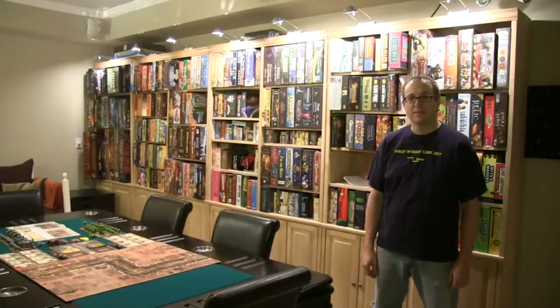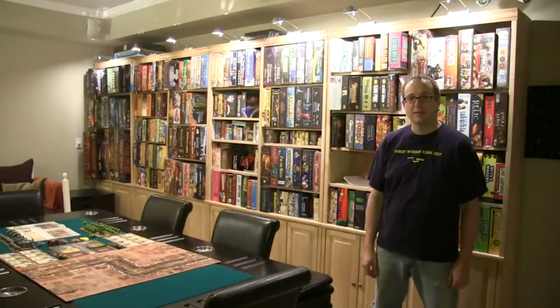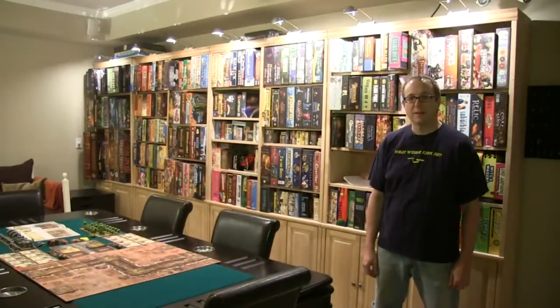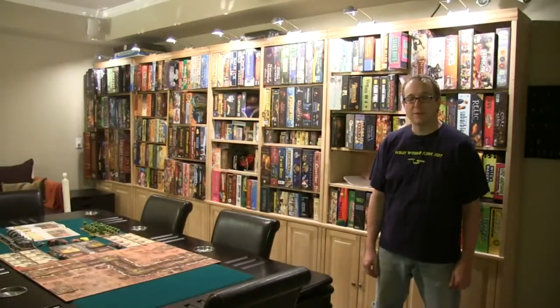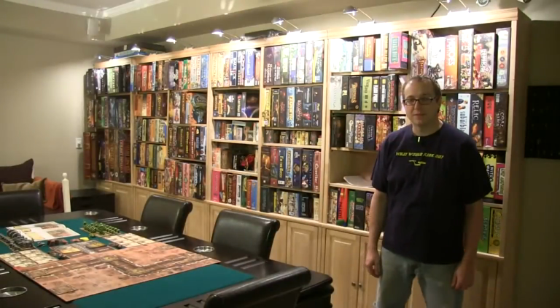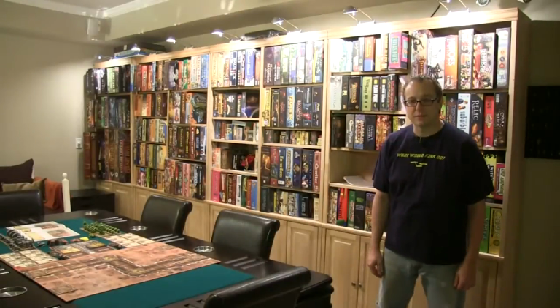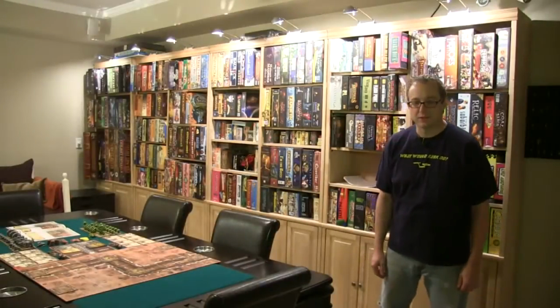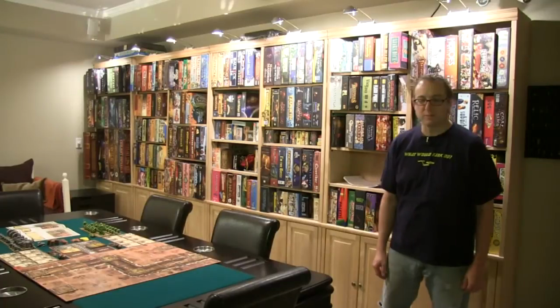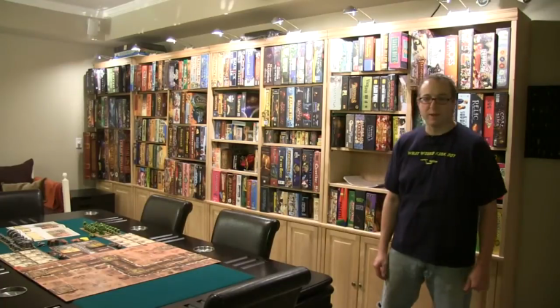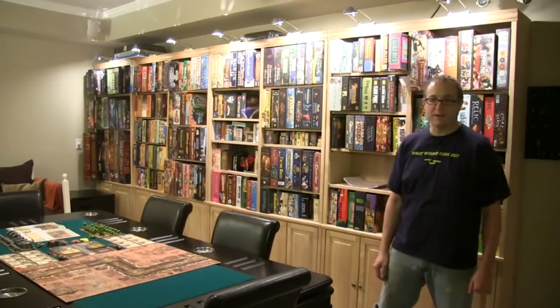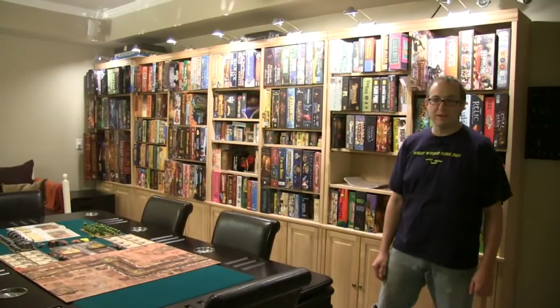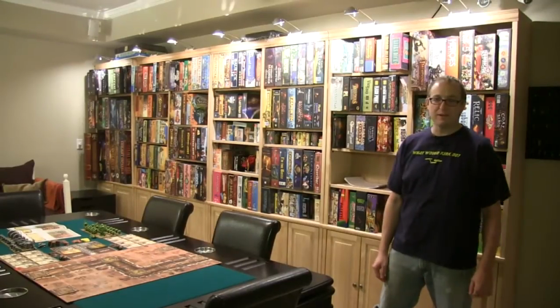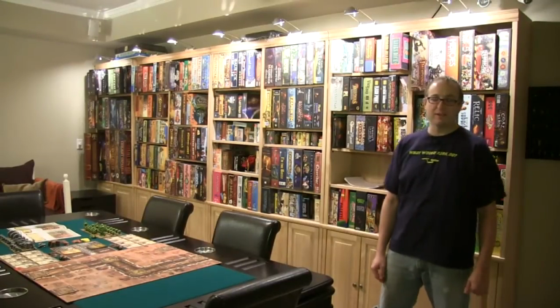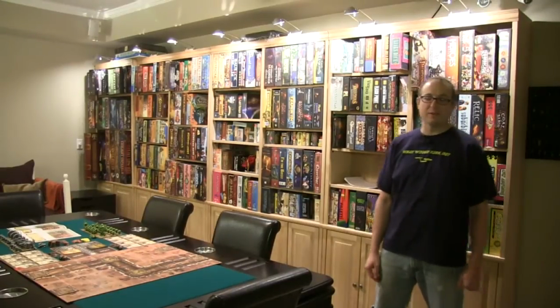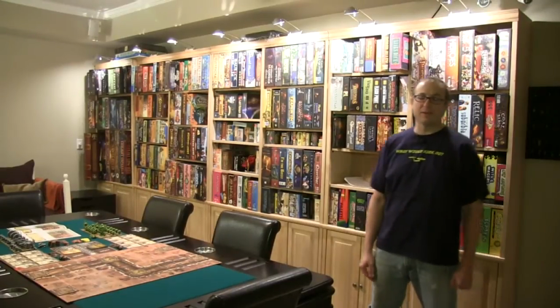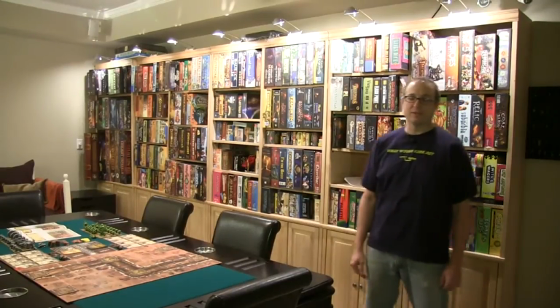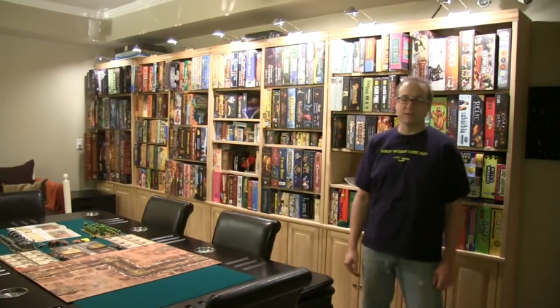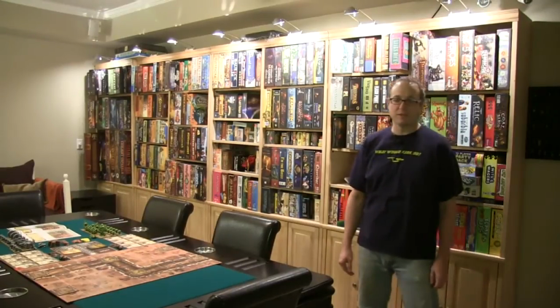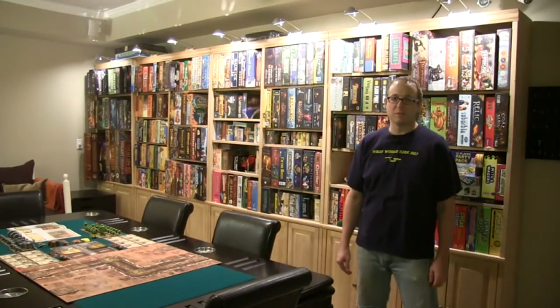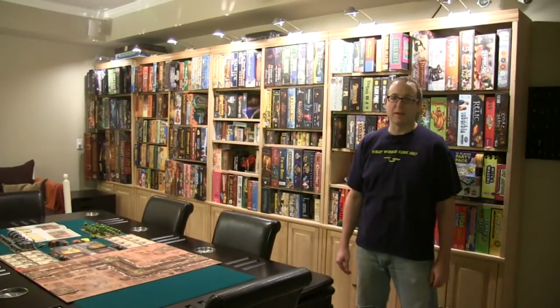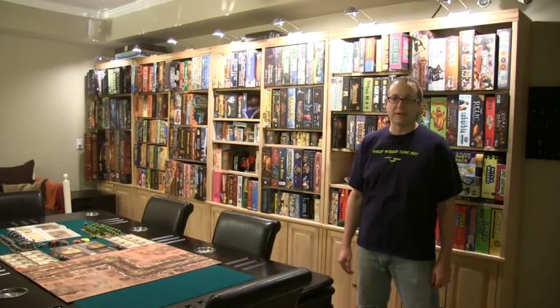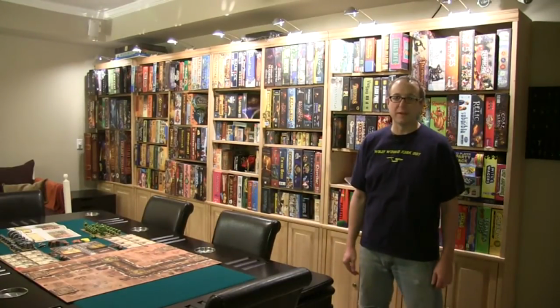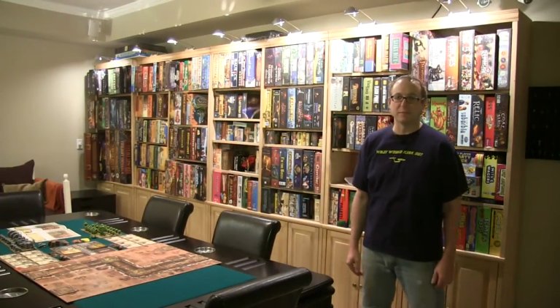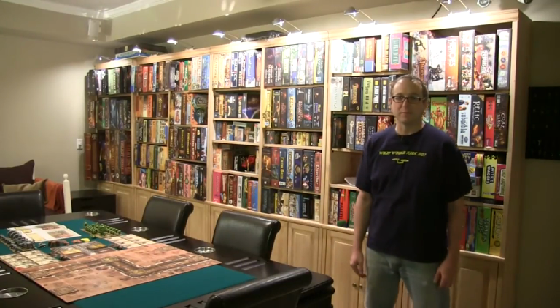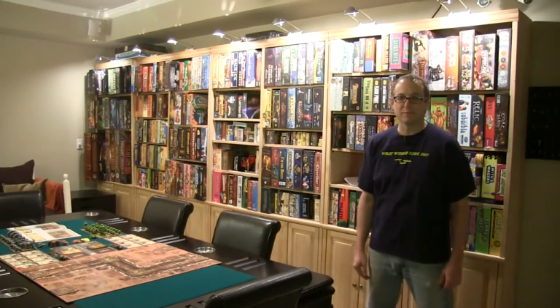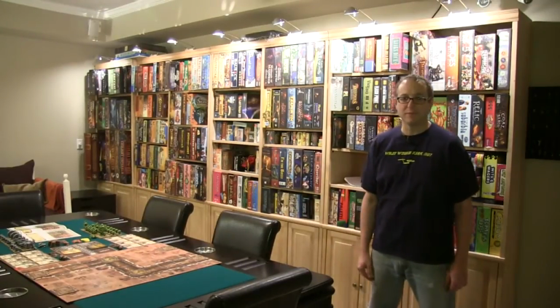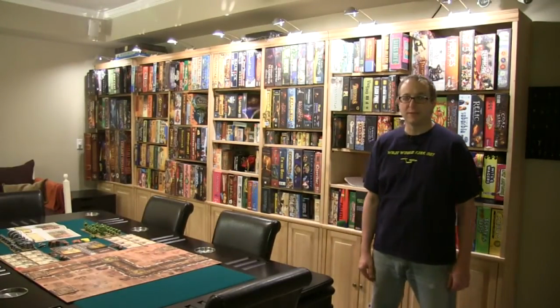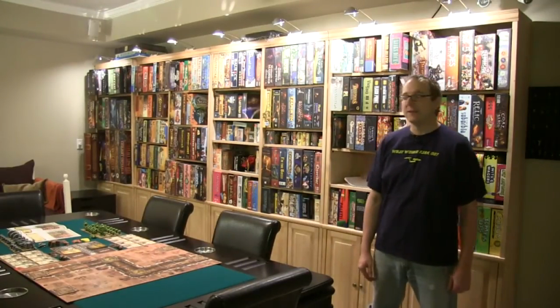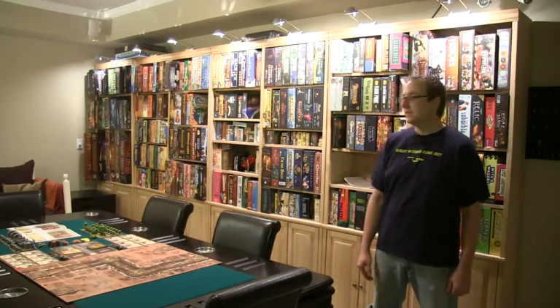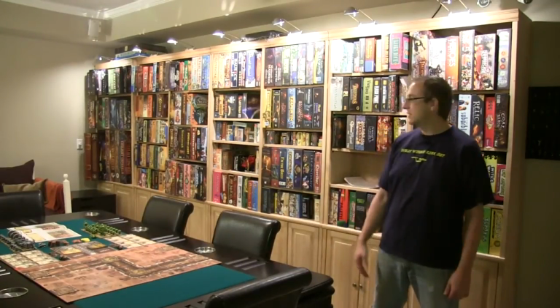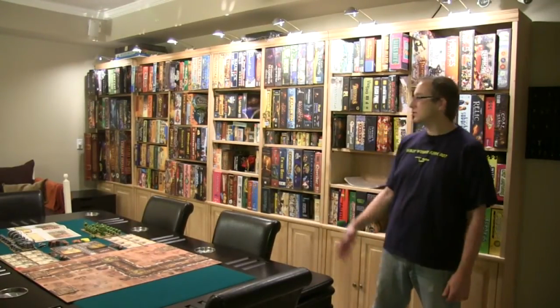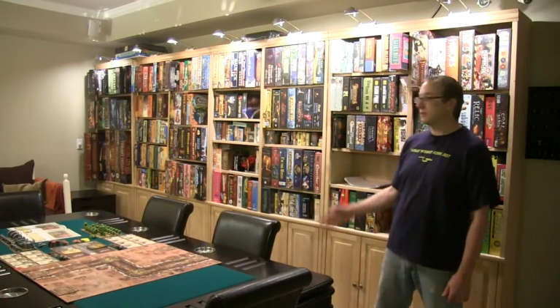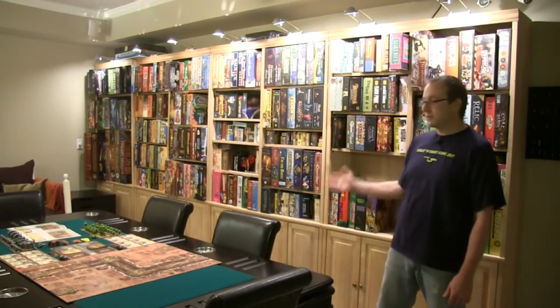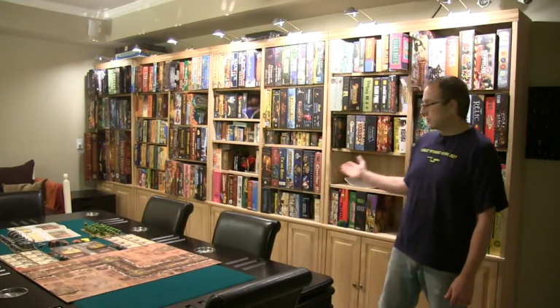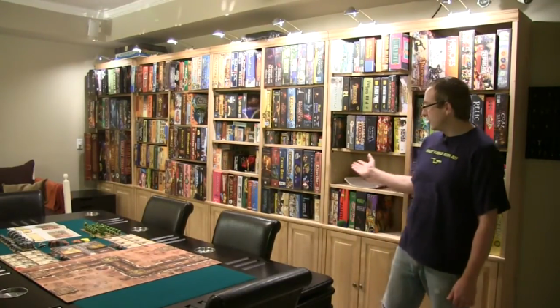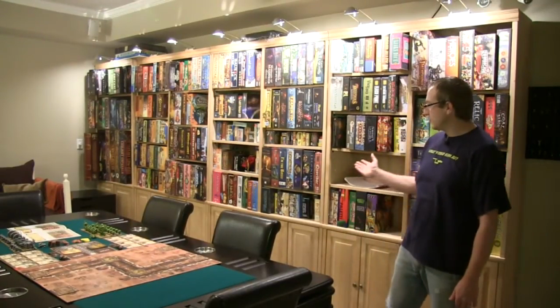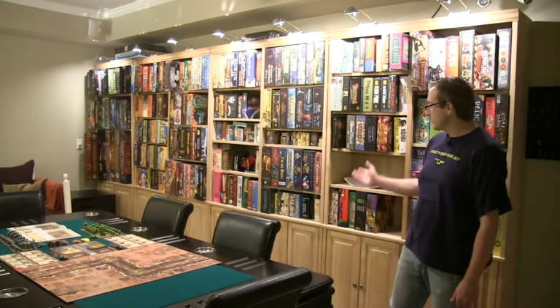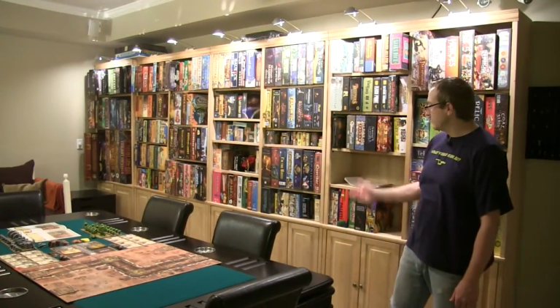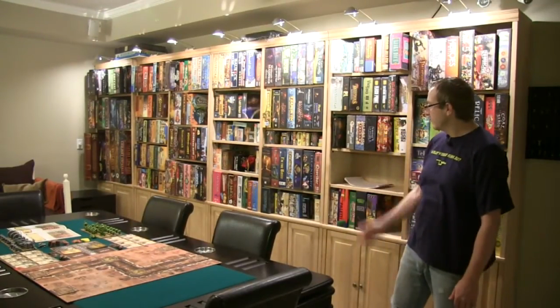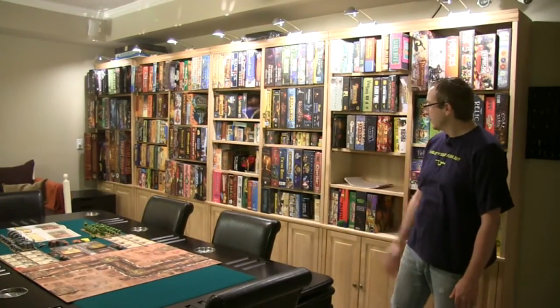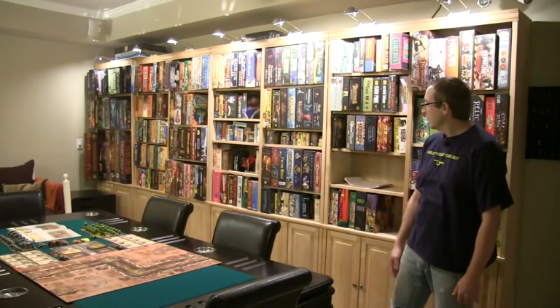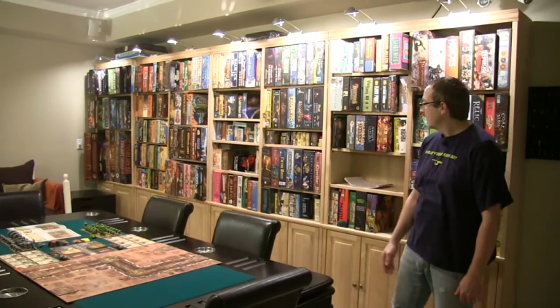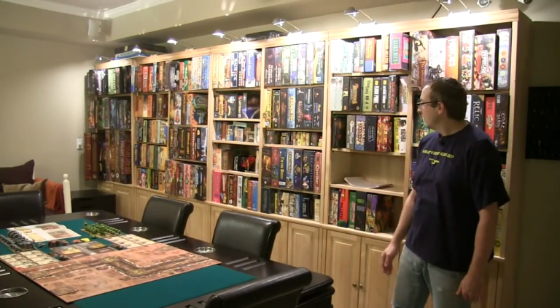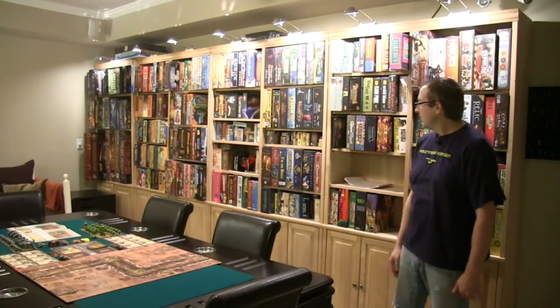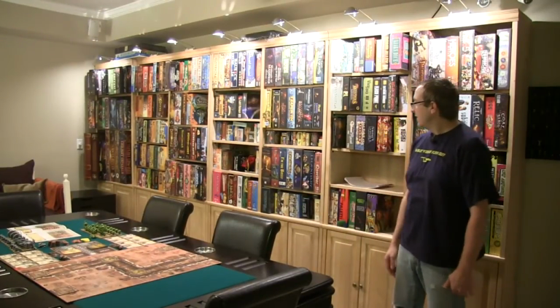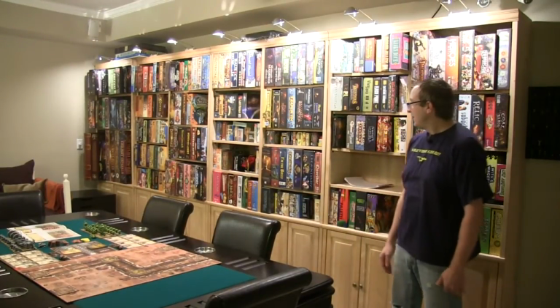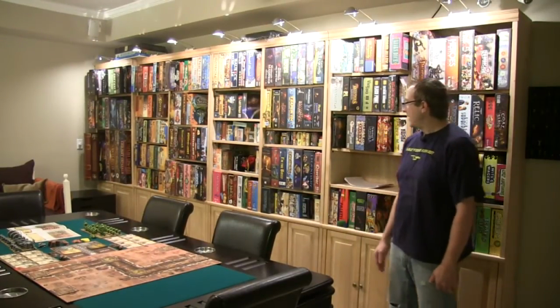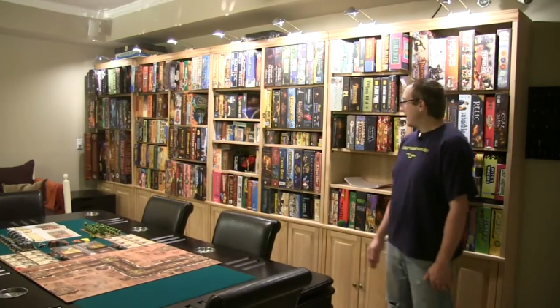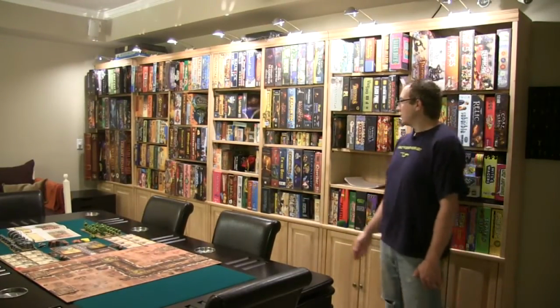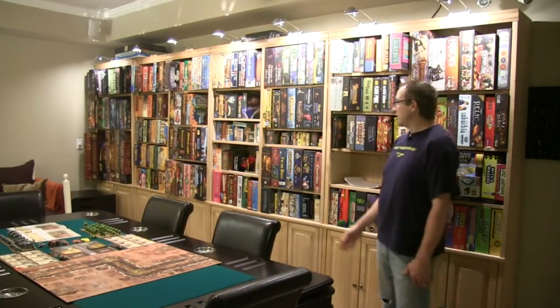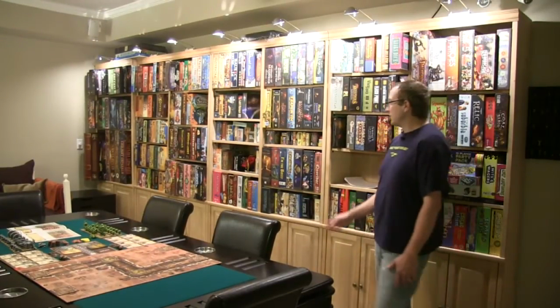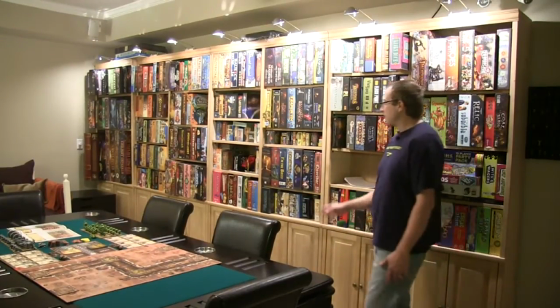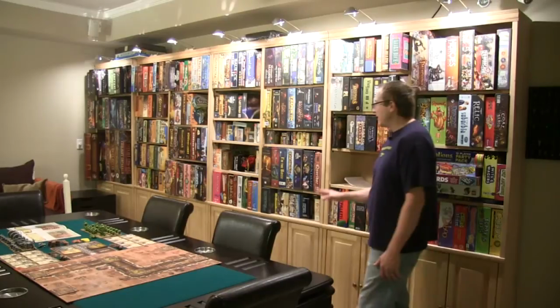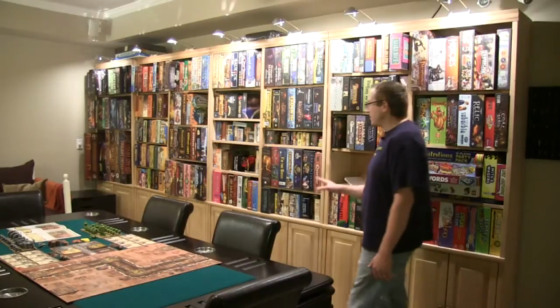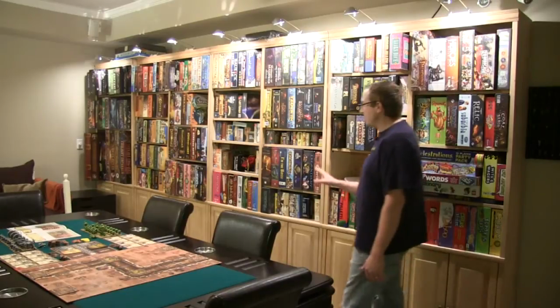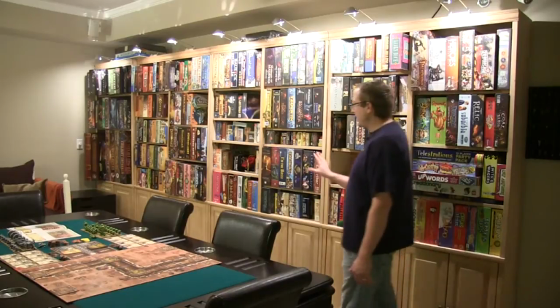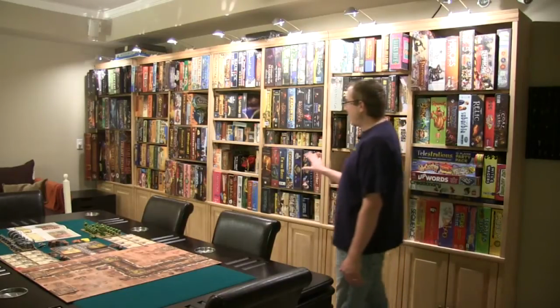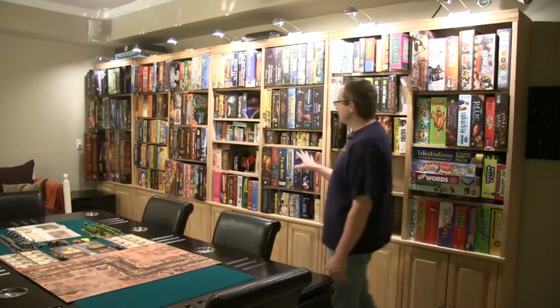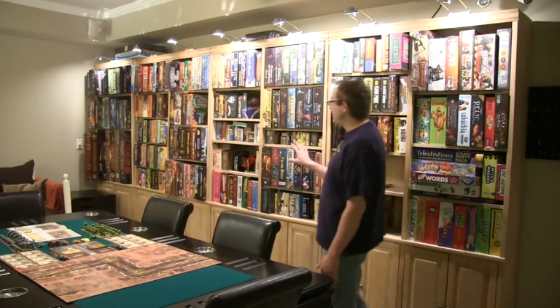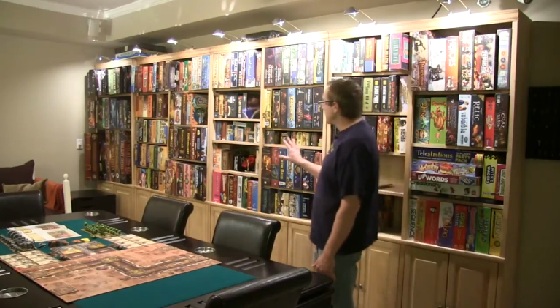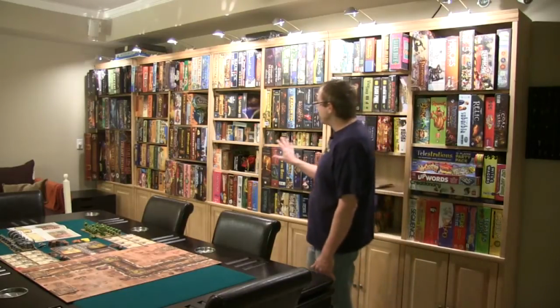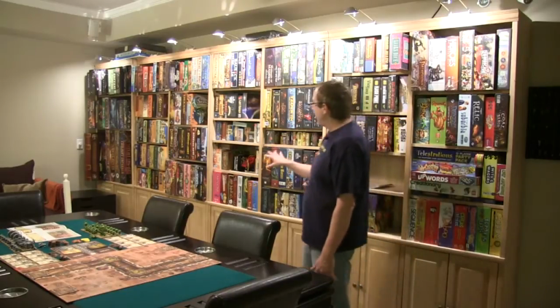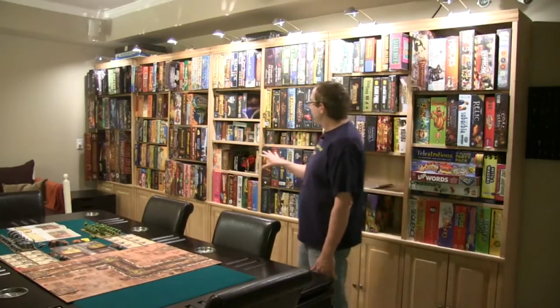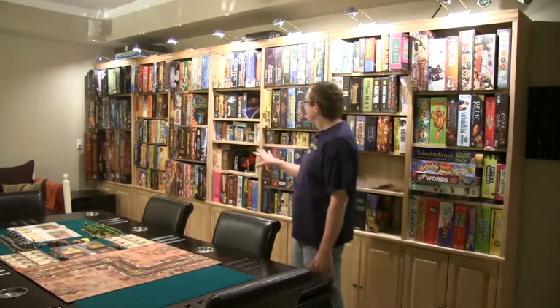Hi, my name is Kirk Bauer. I wanted to show you my game room. Let's start with the shelves. I actually organize all my games by size.